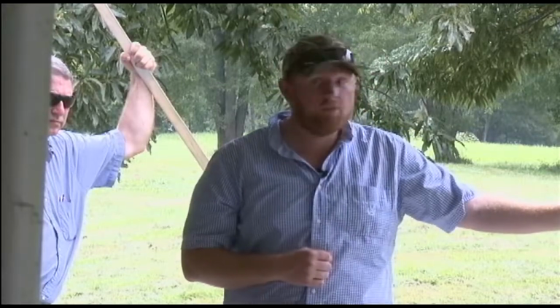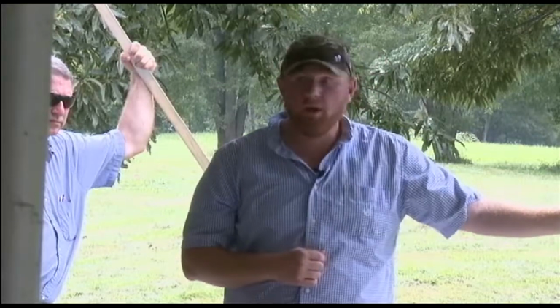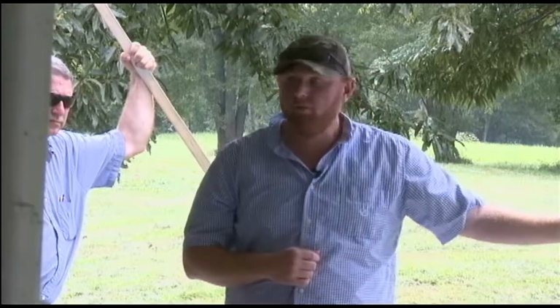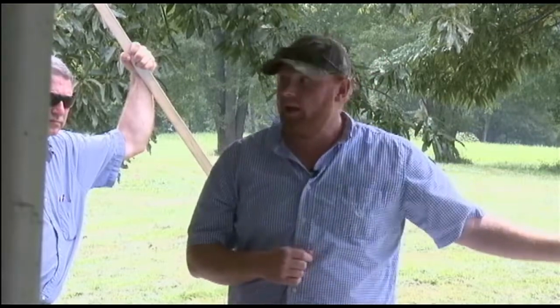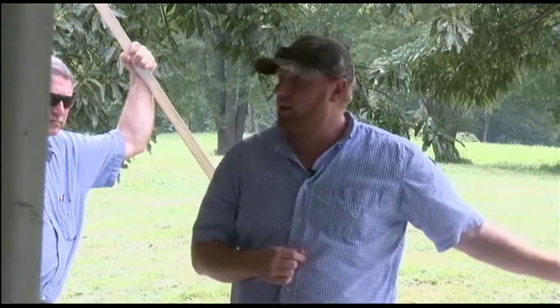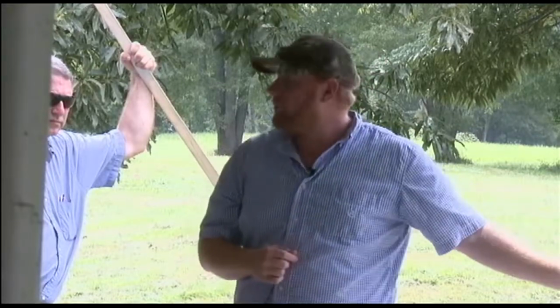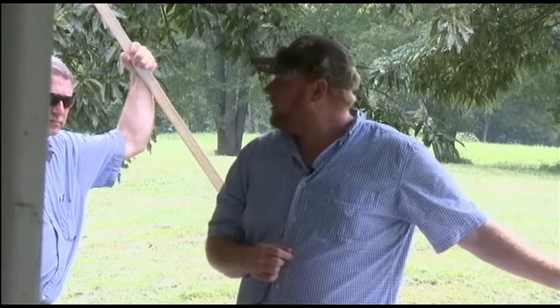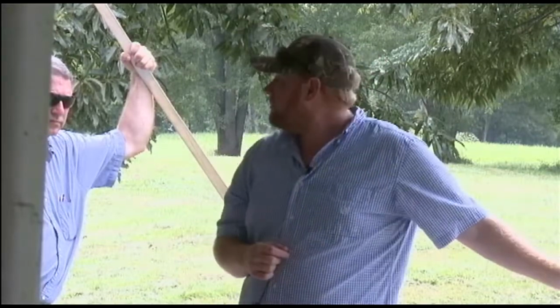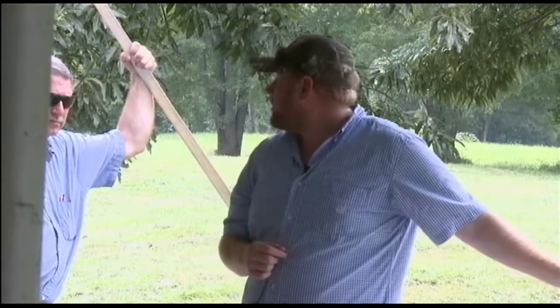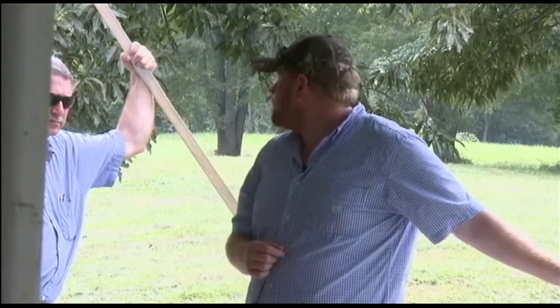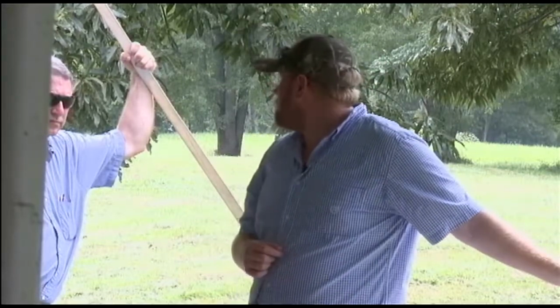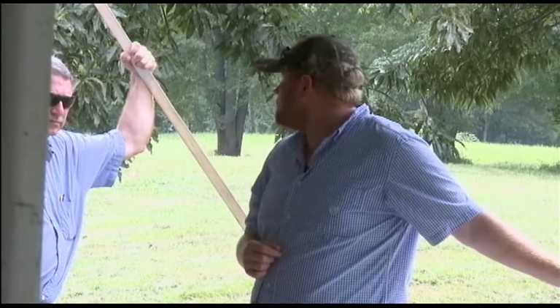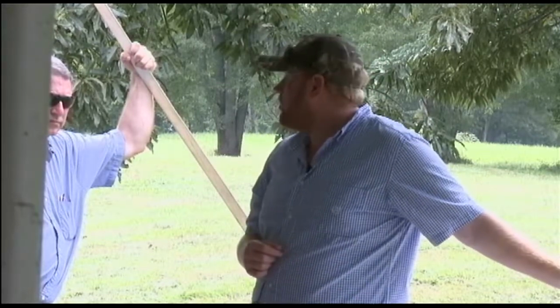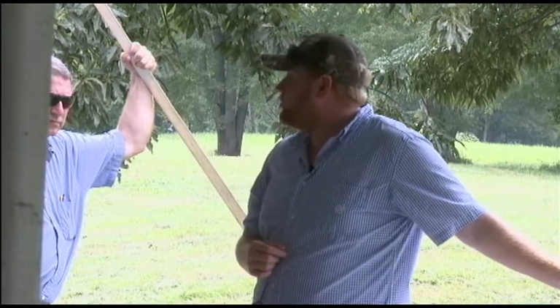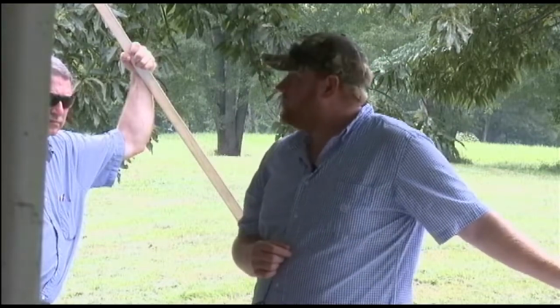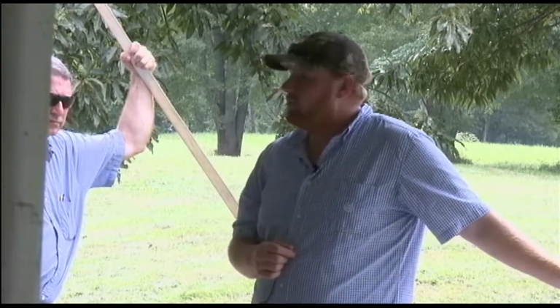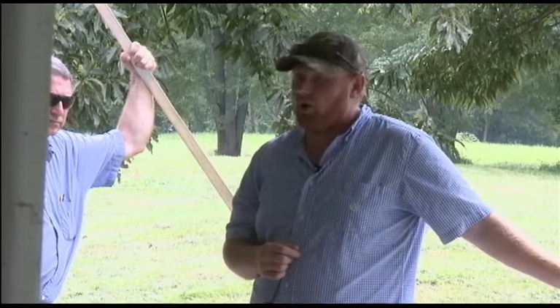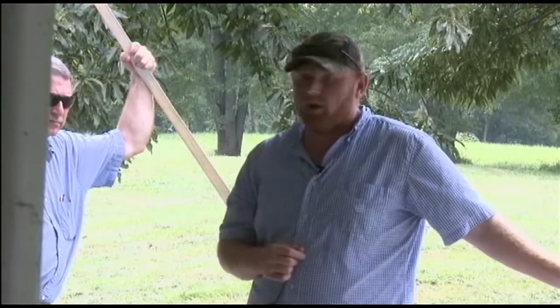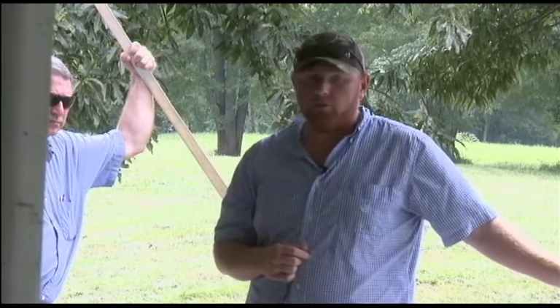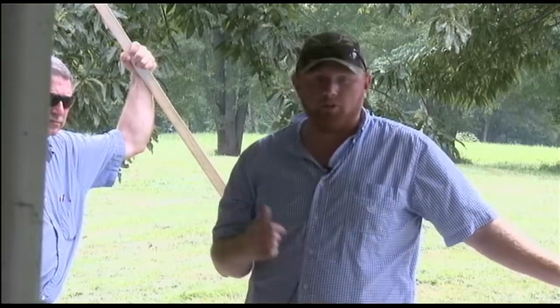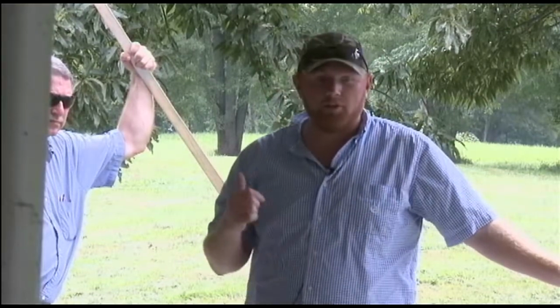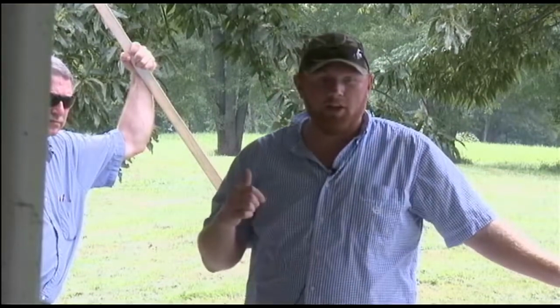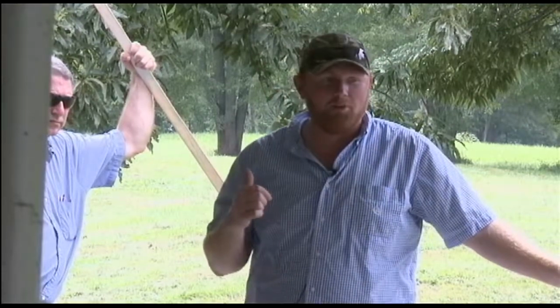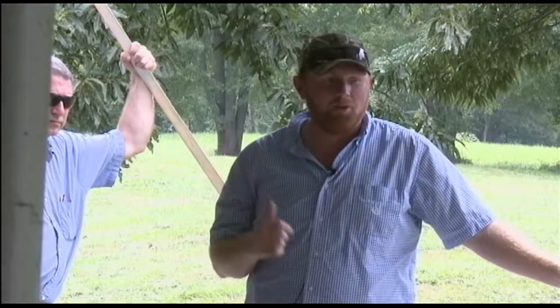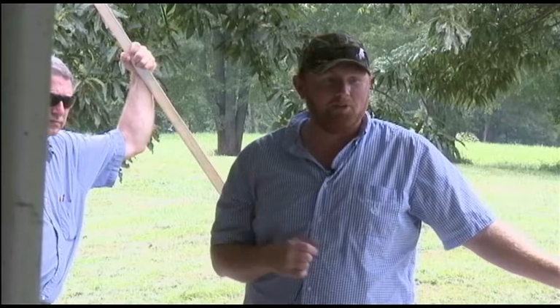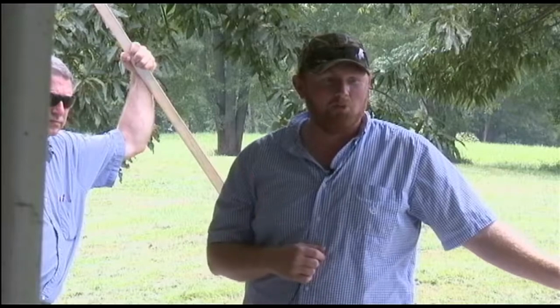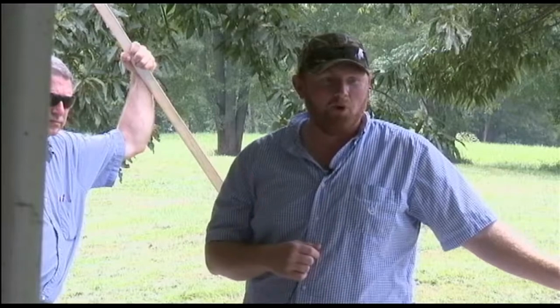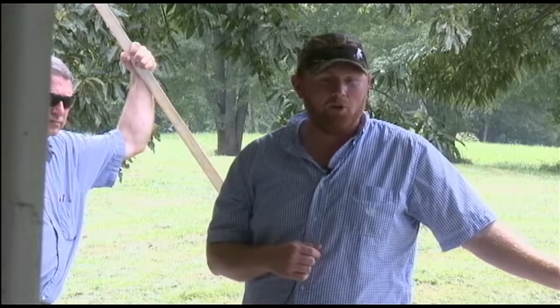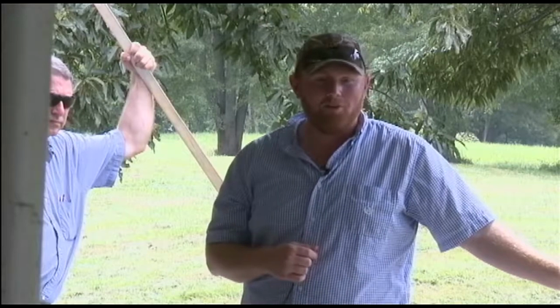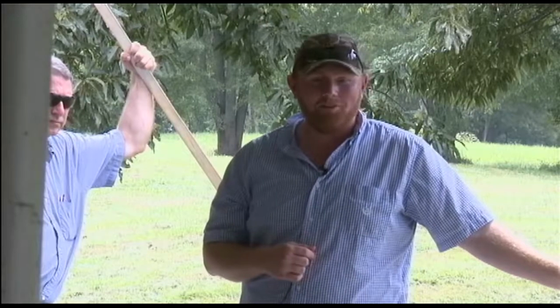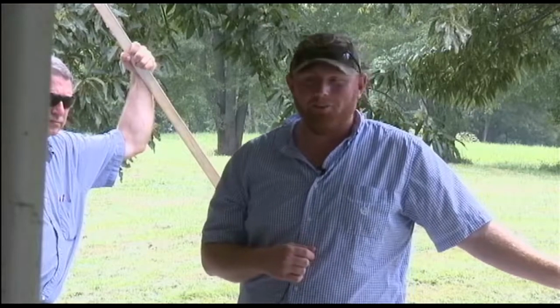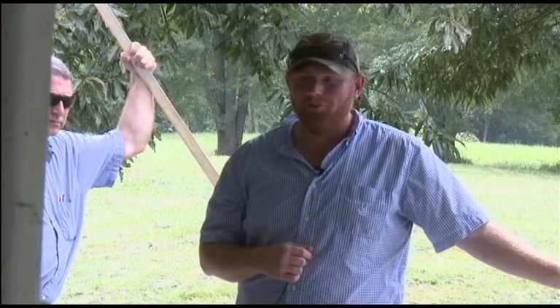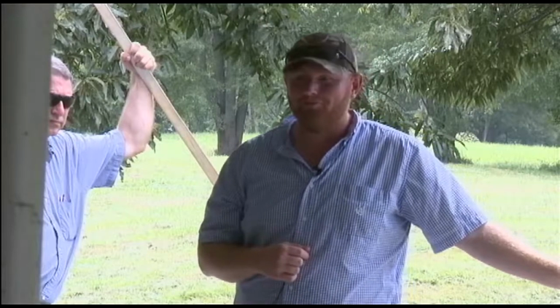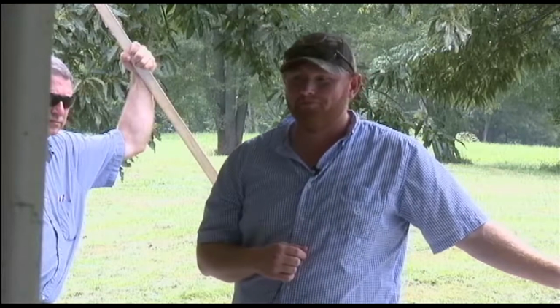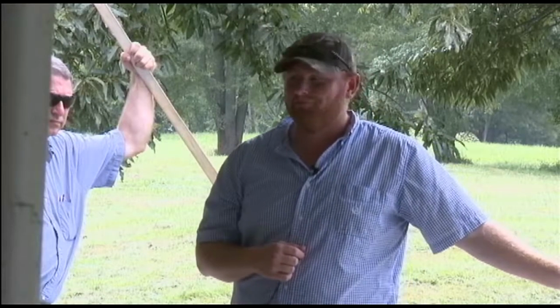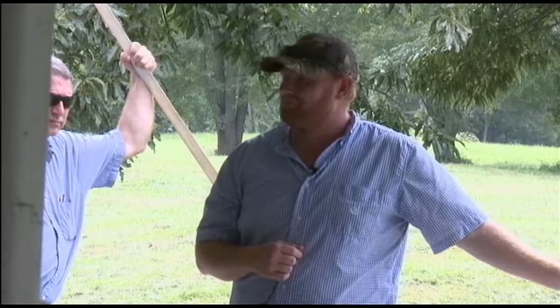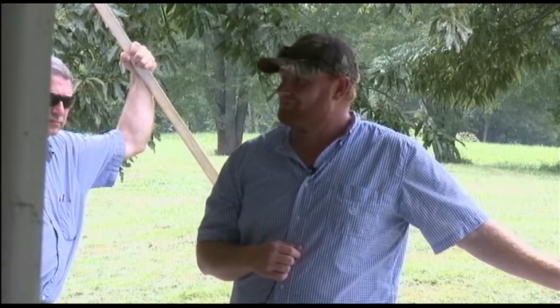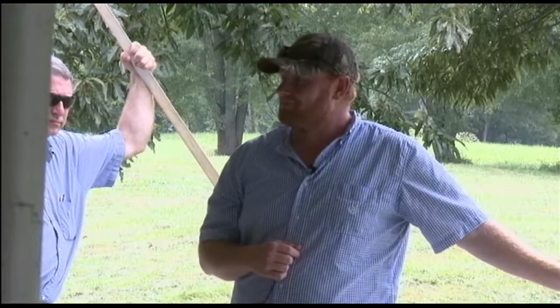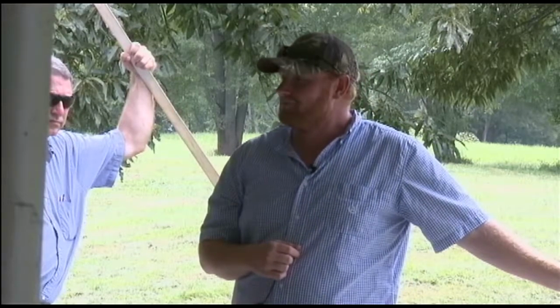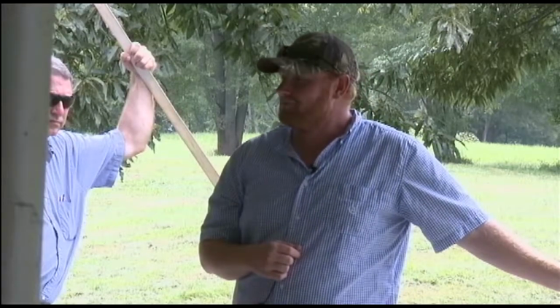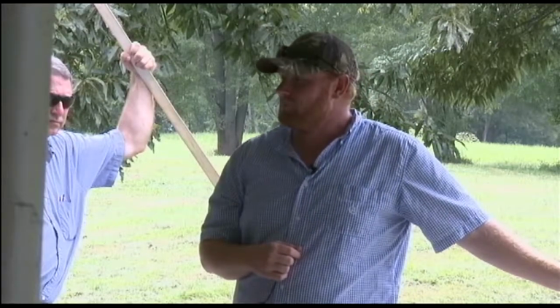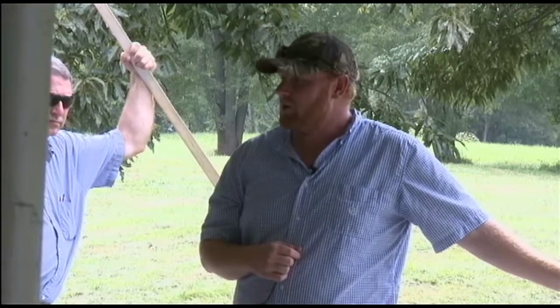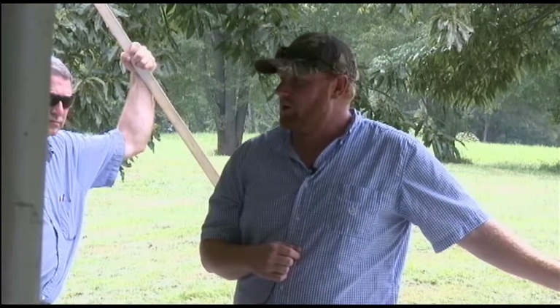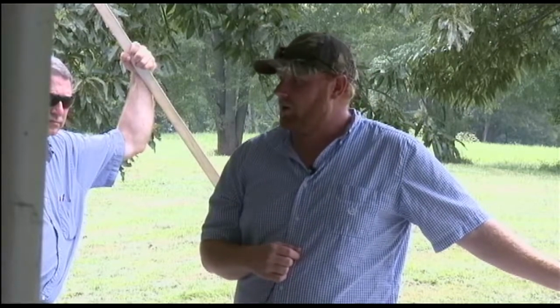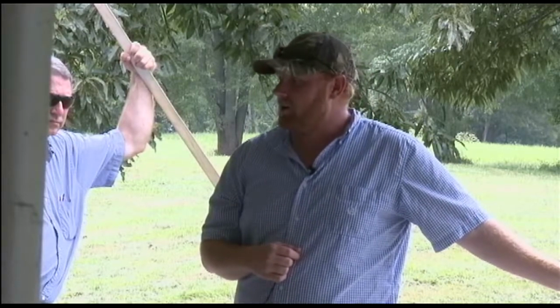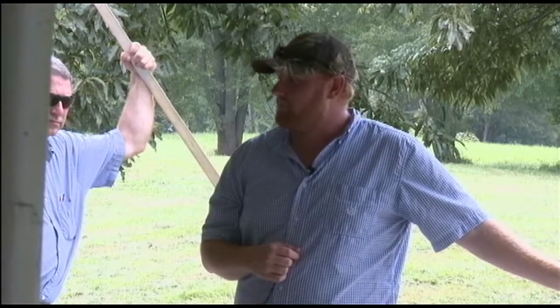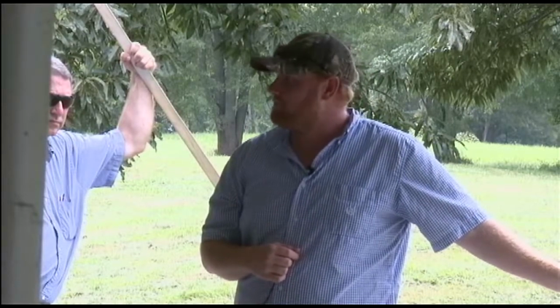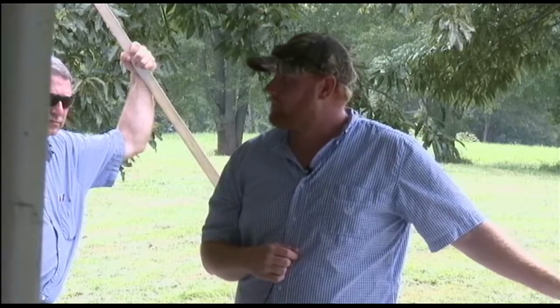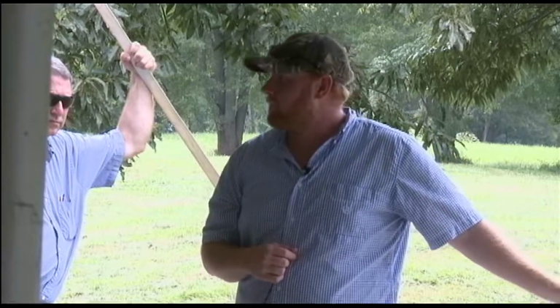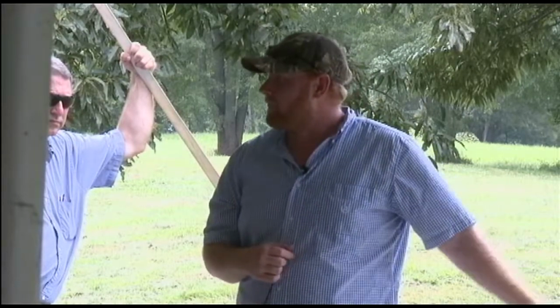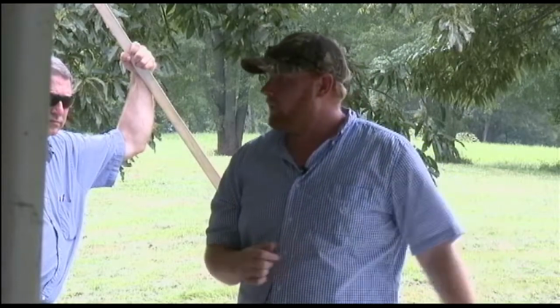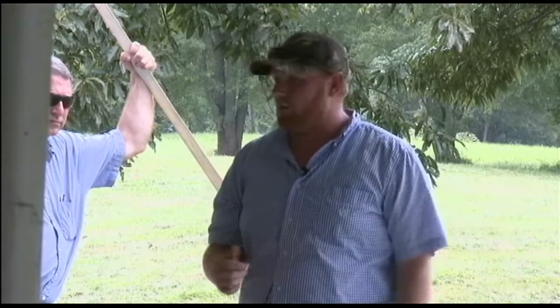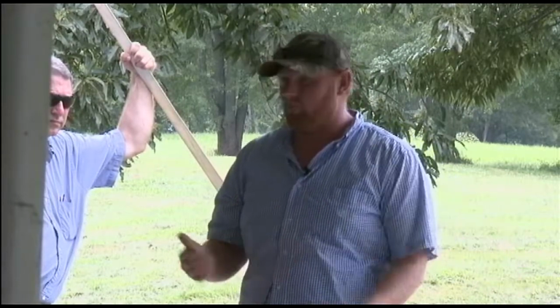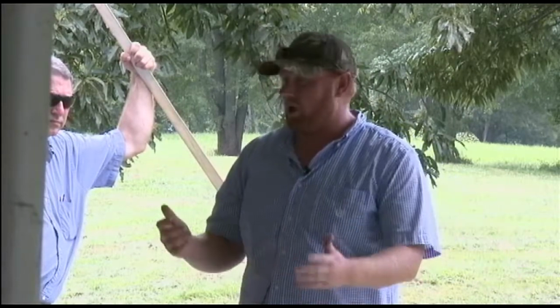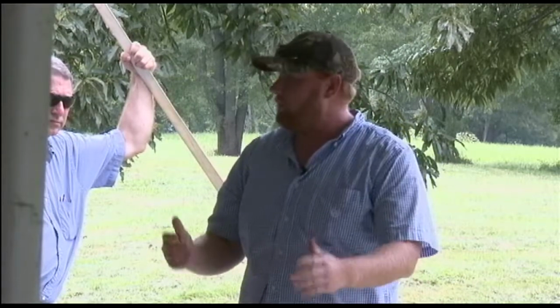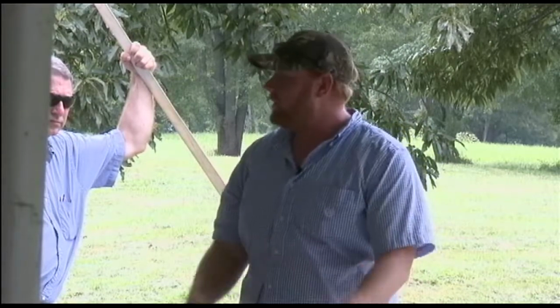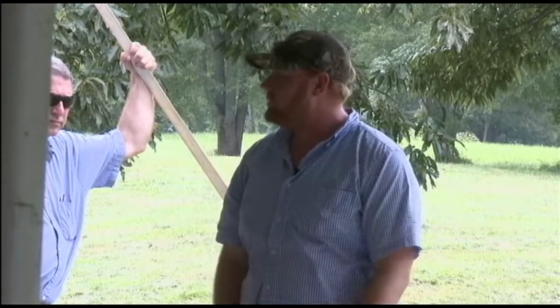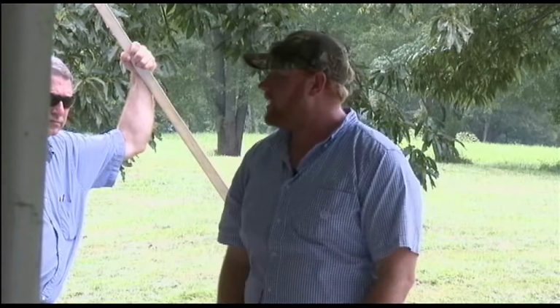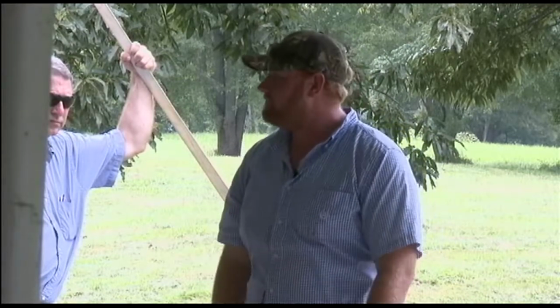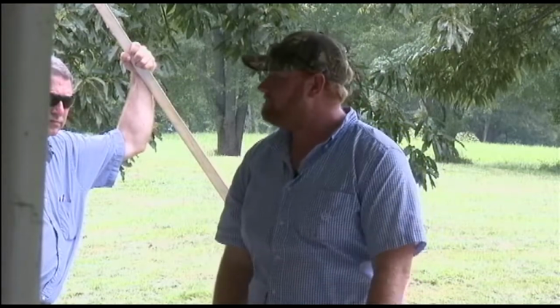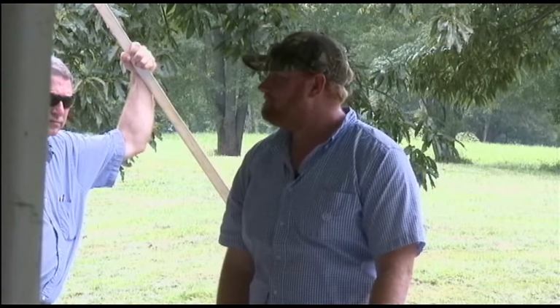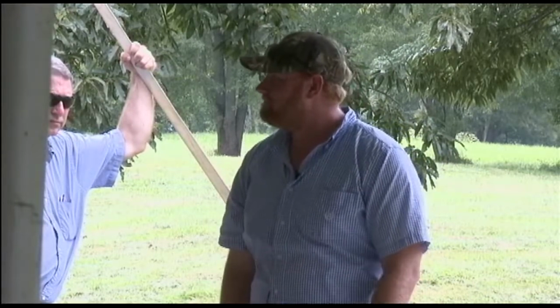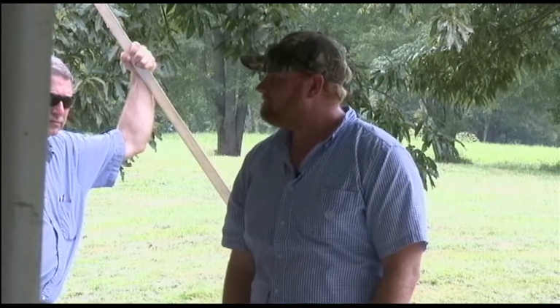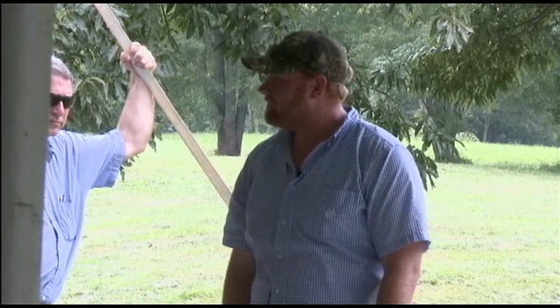I'm going to make sure this drone is put away just in case we get some weather. Alright, I appreciate it — thank you.